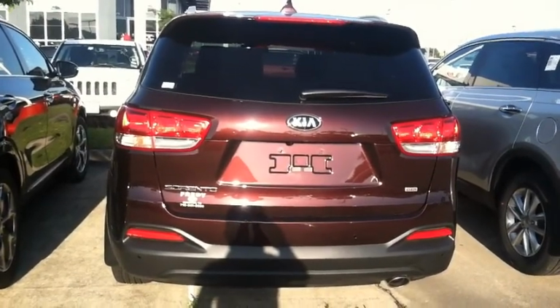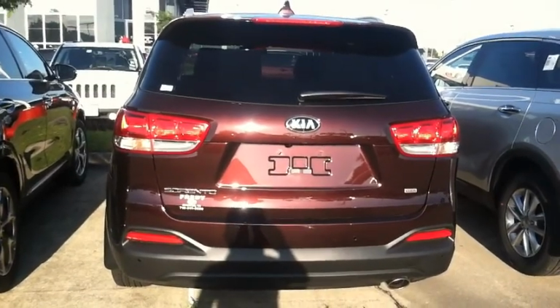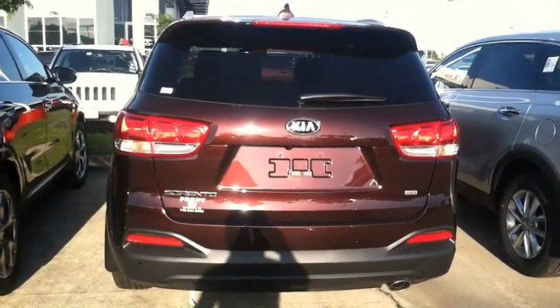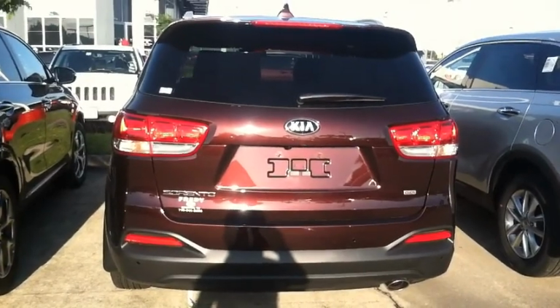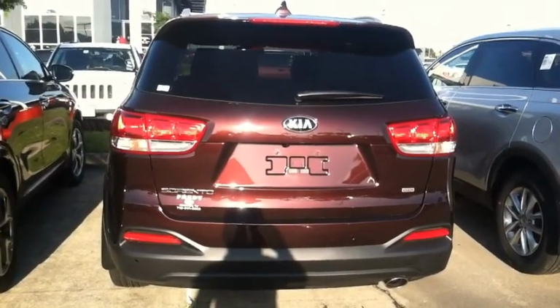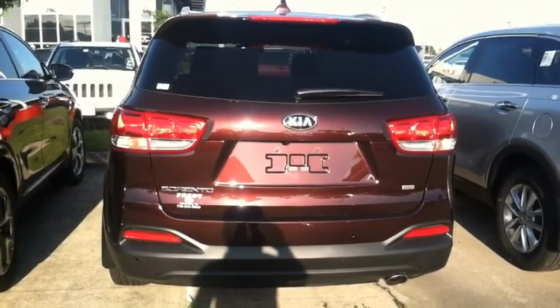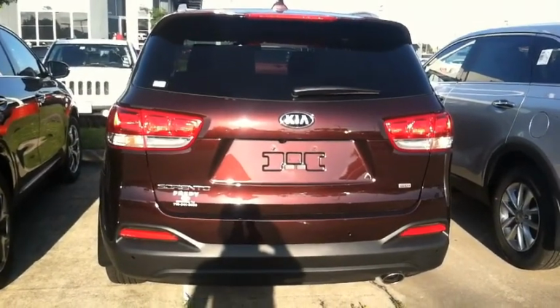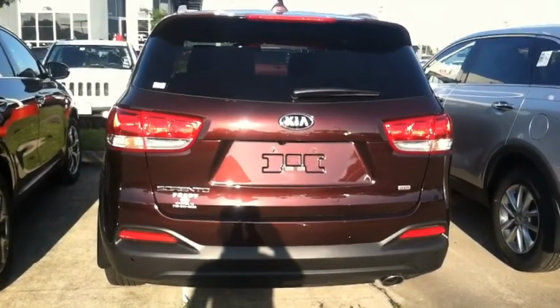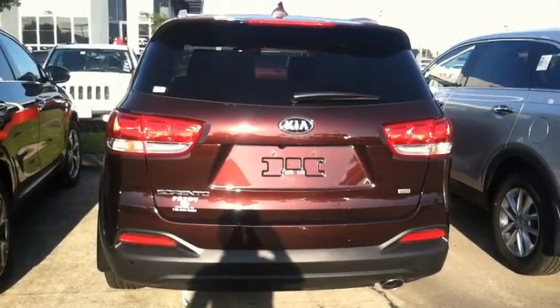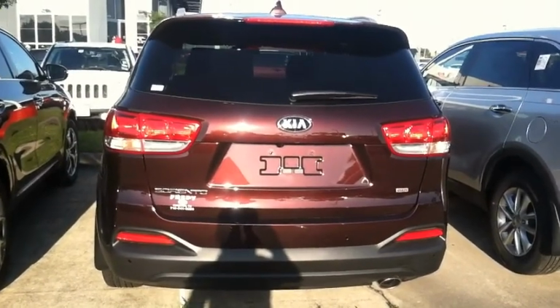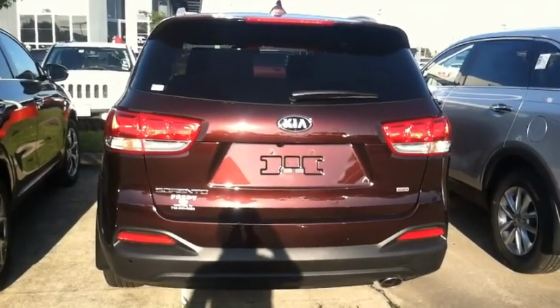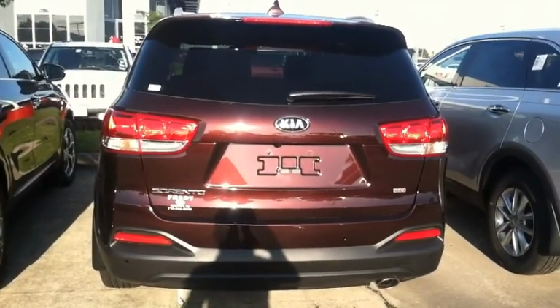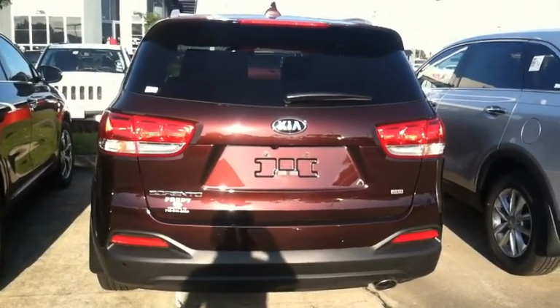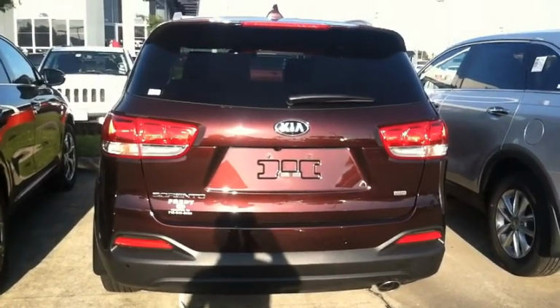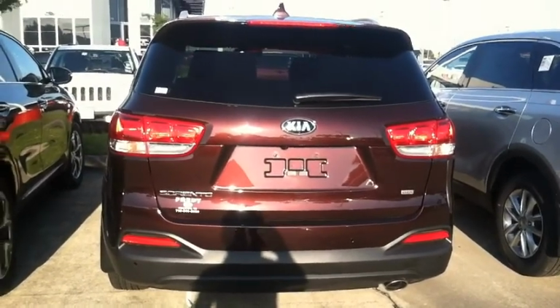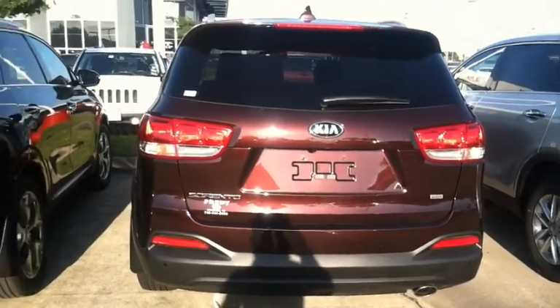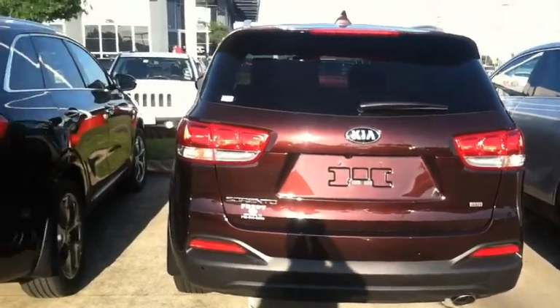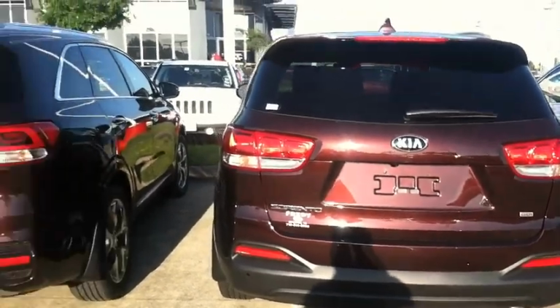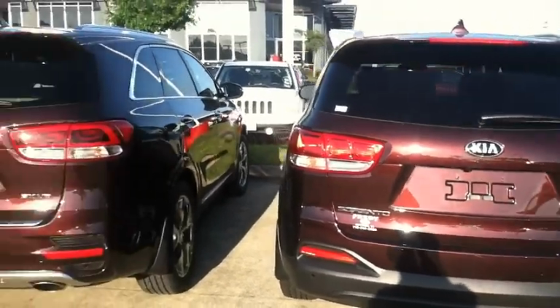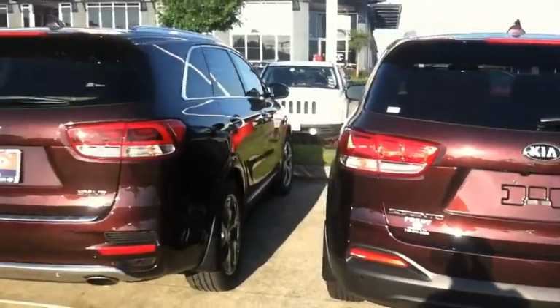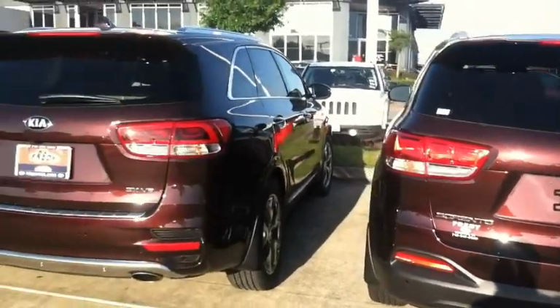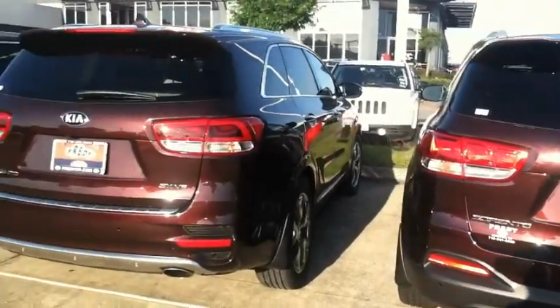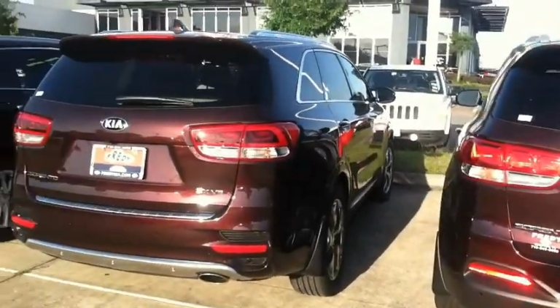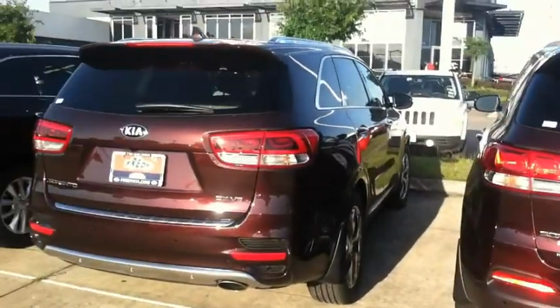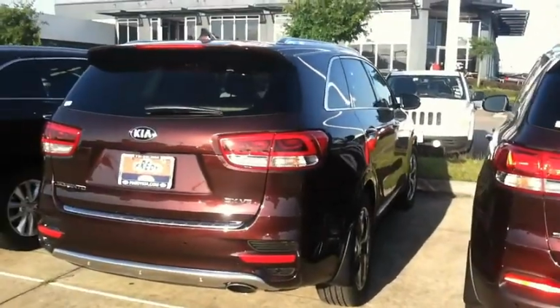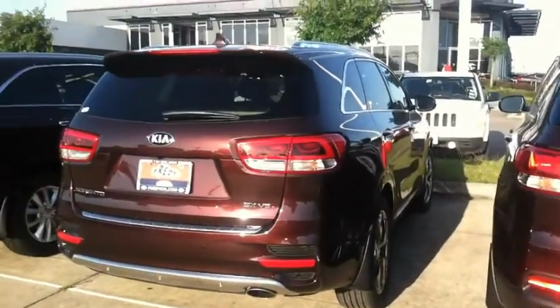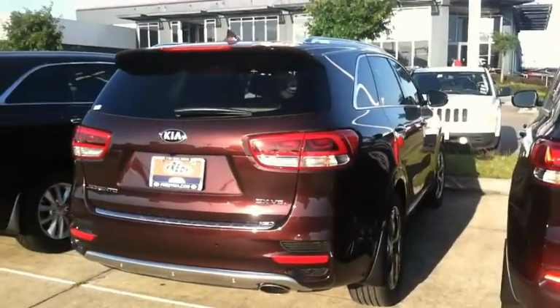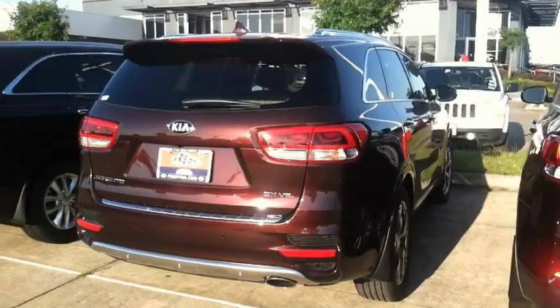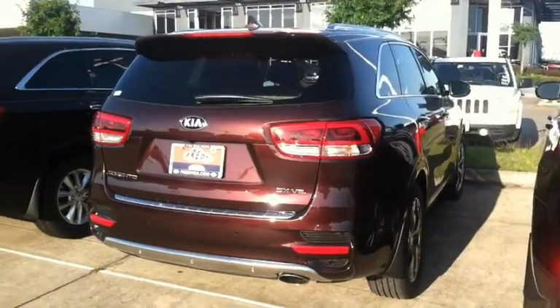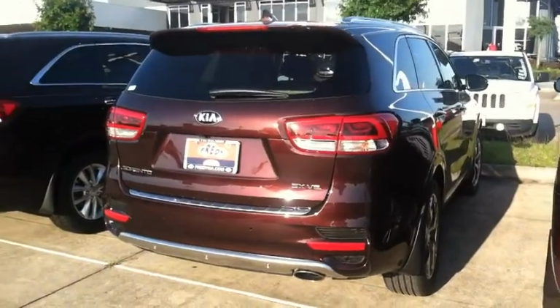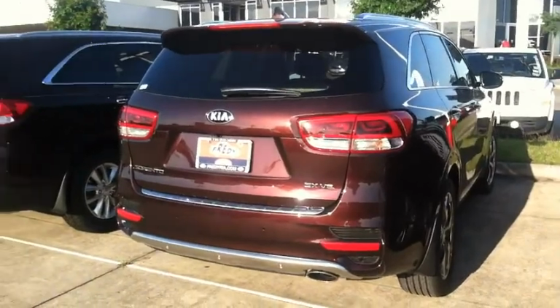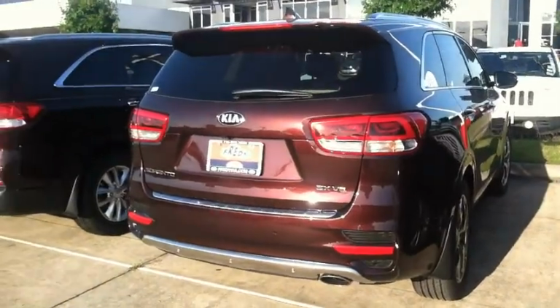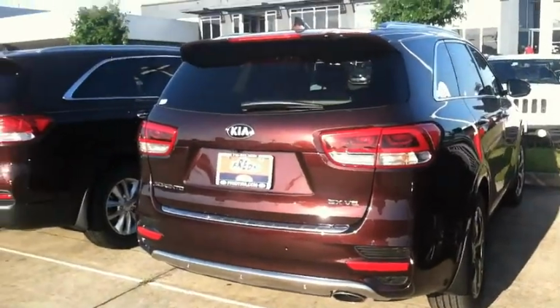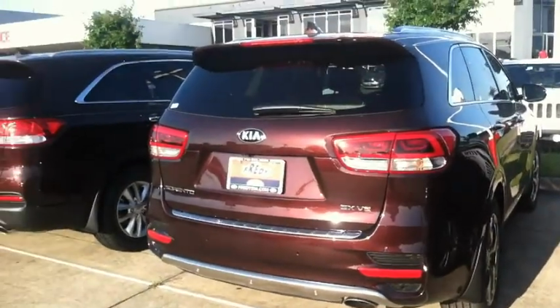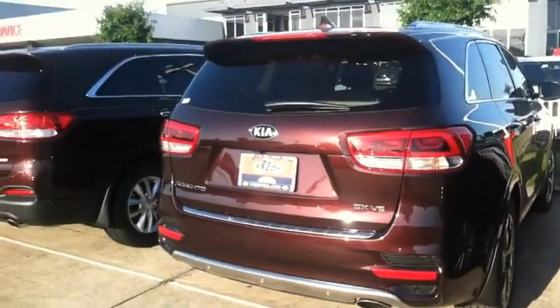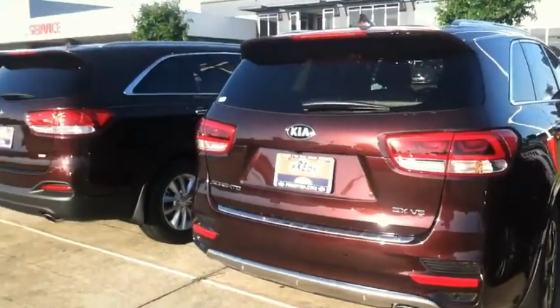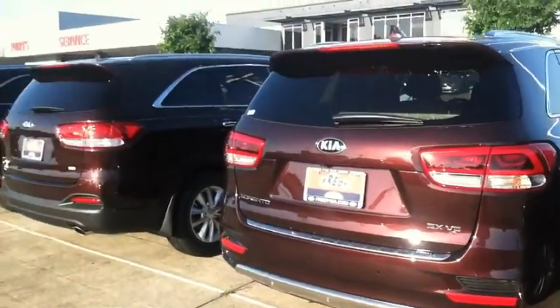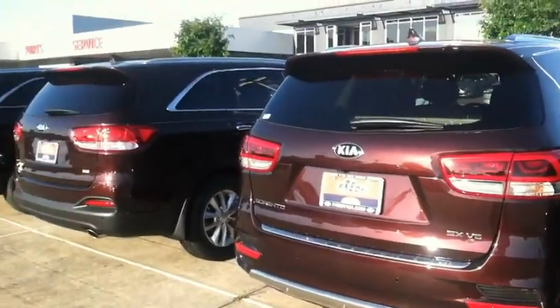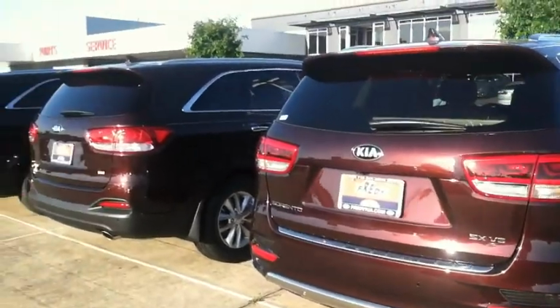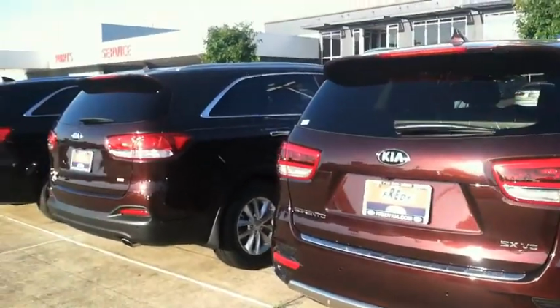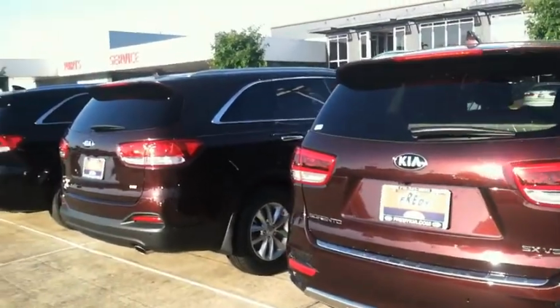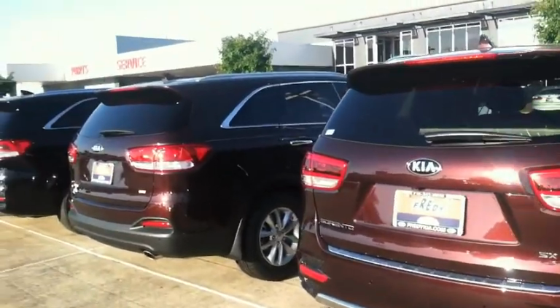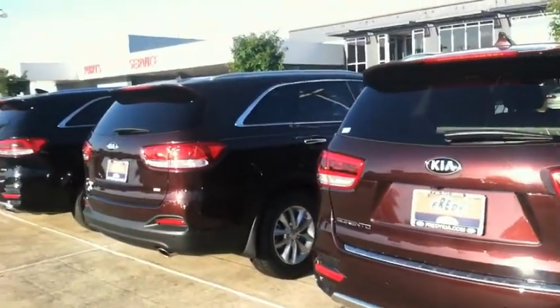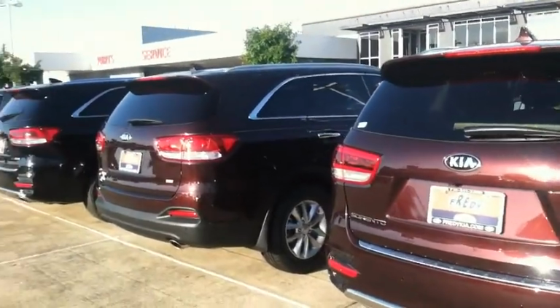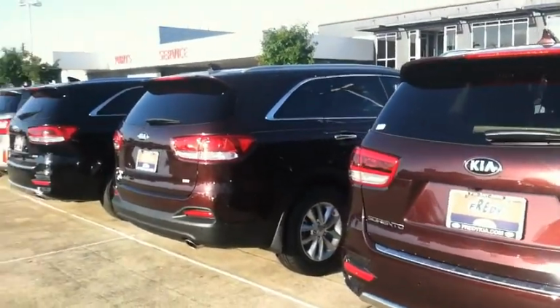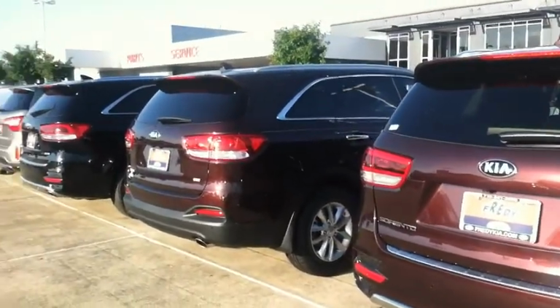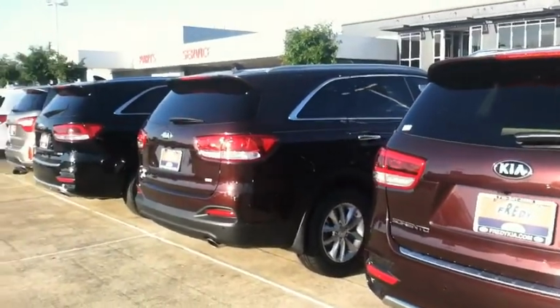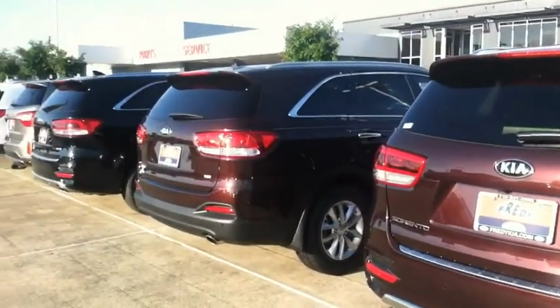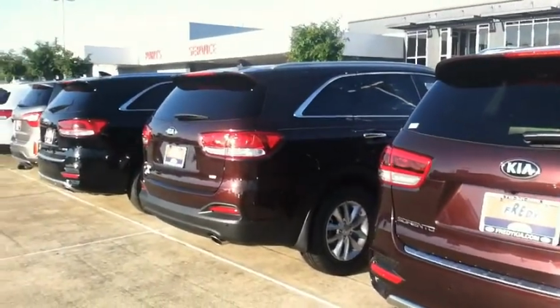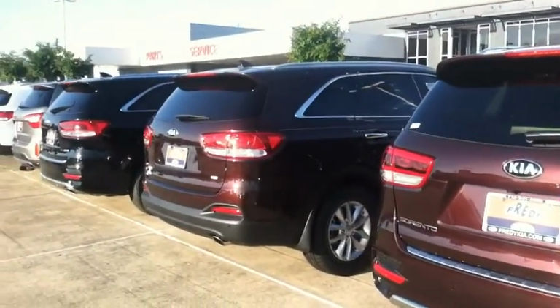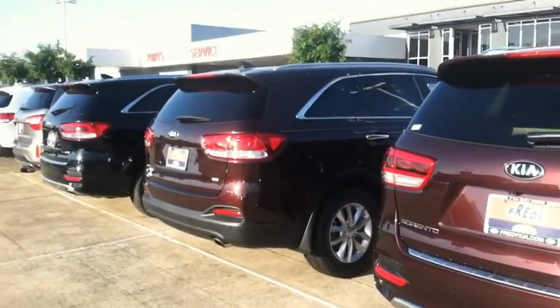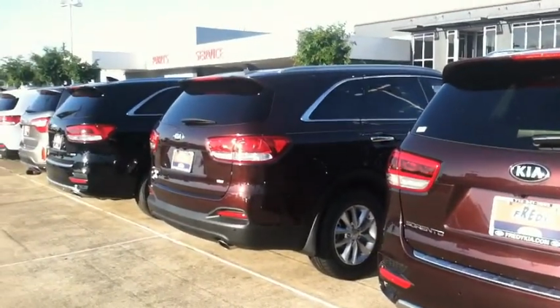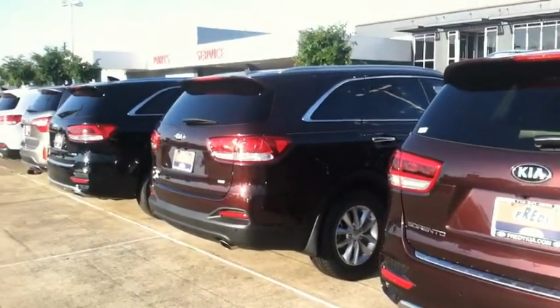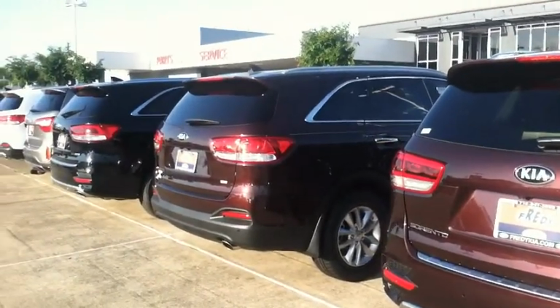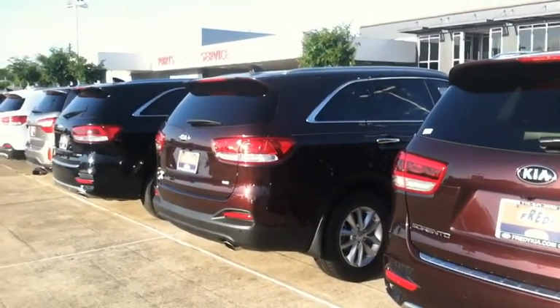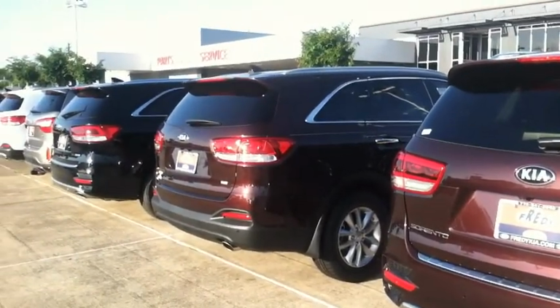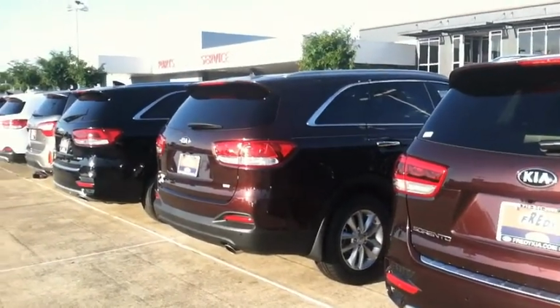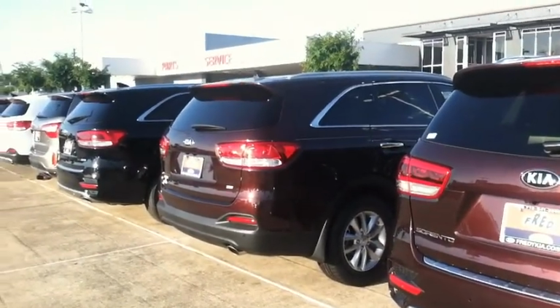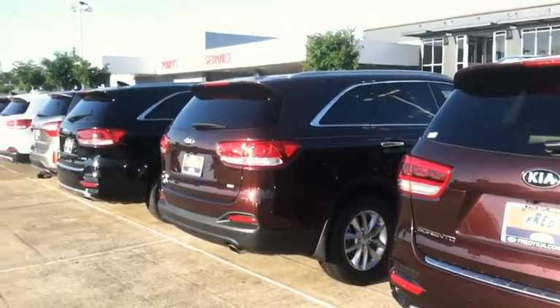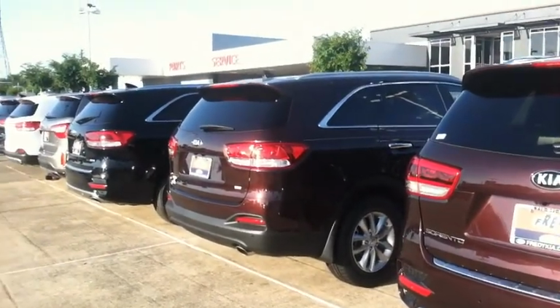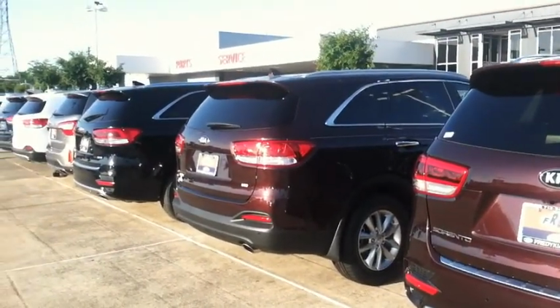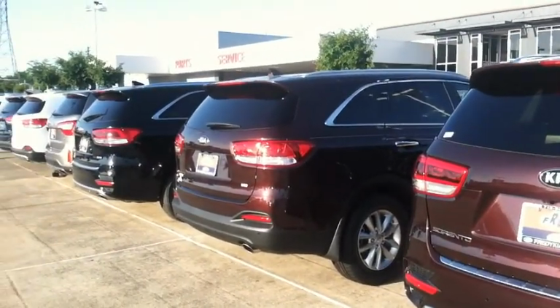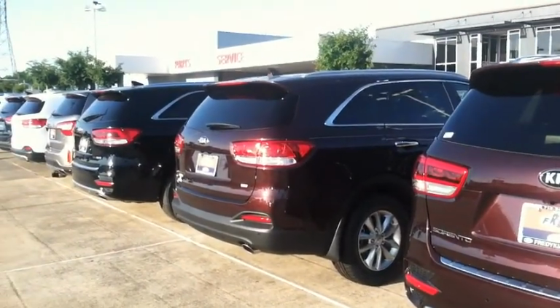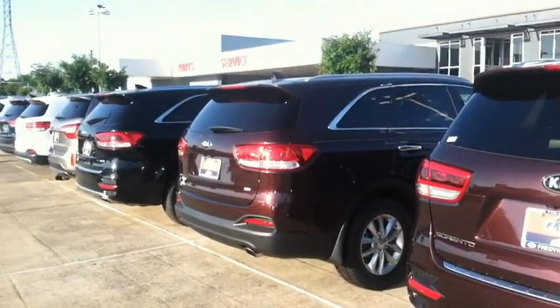Kia has the only 10-year, 100,000-mile warranty. Come on in to Freddie Kia today.